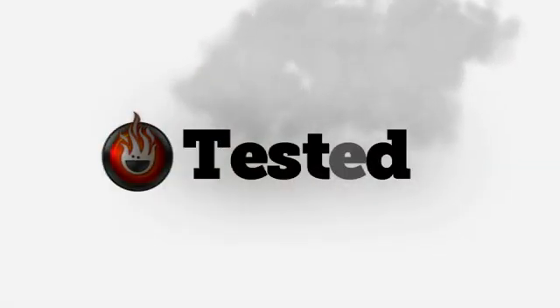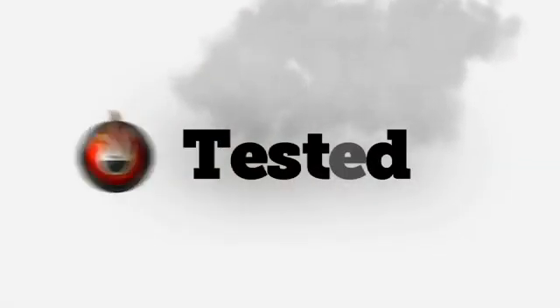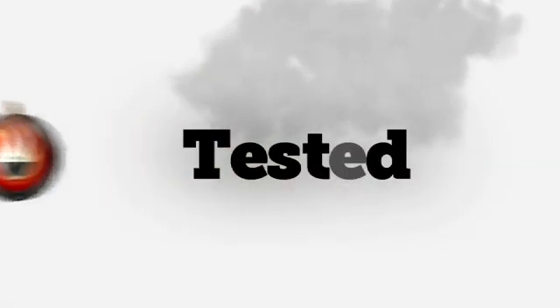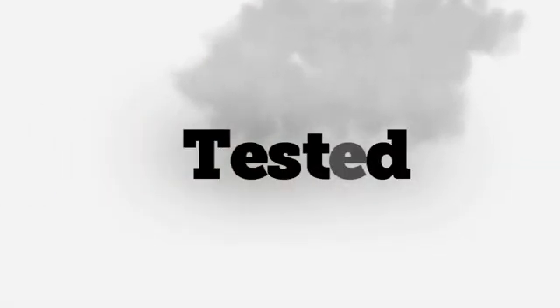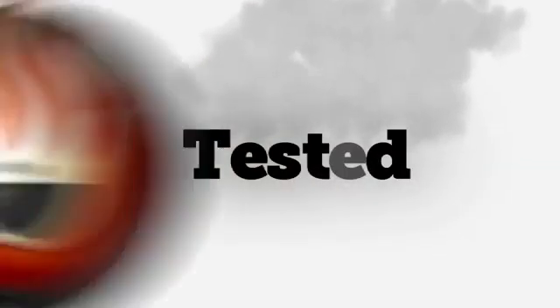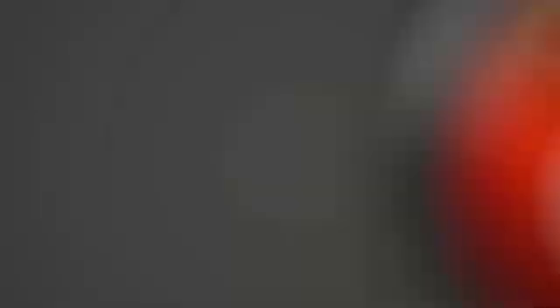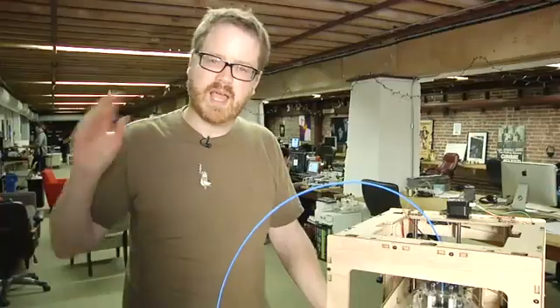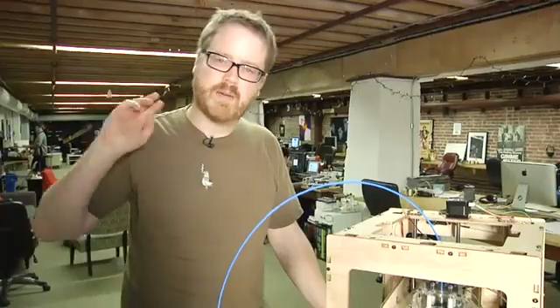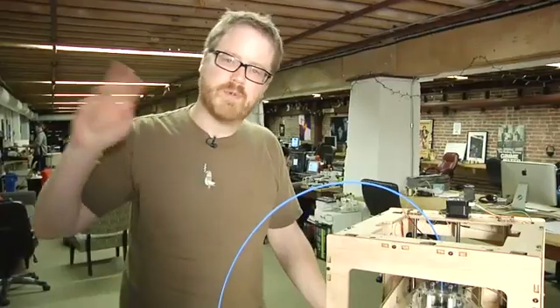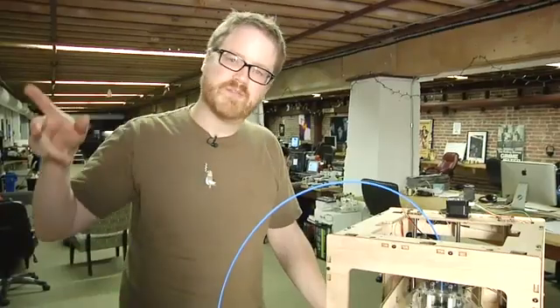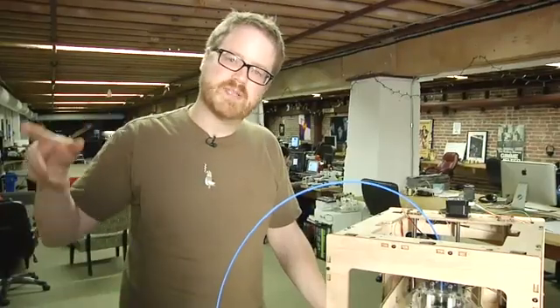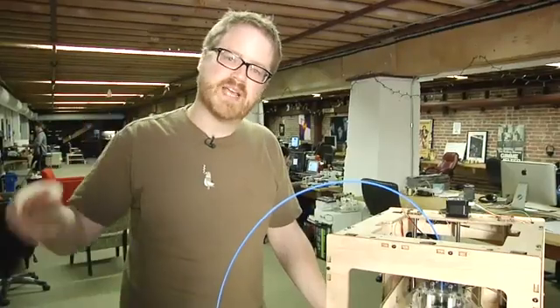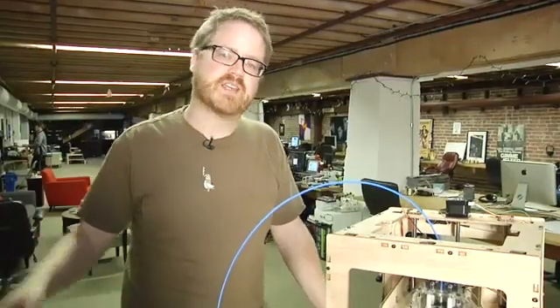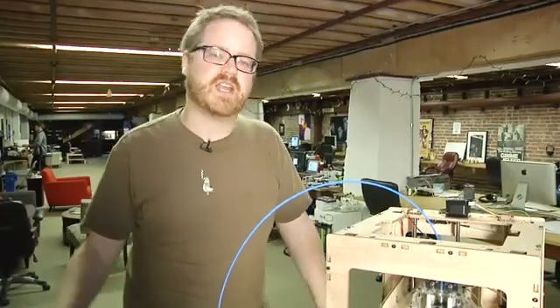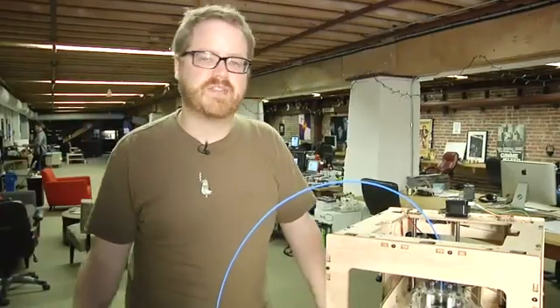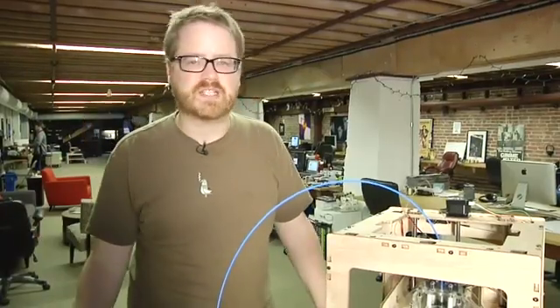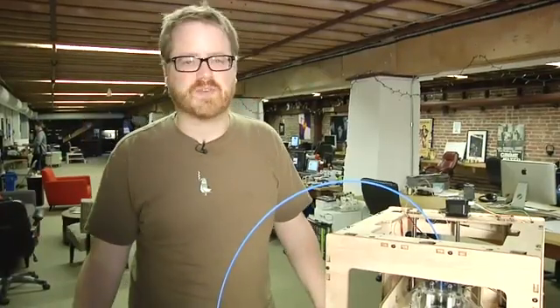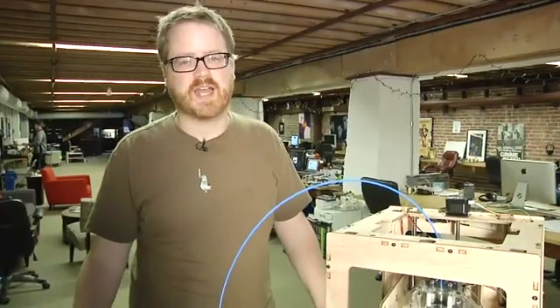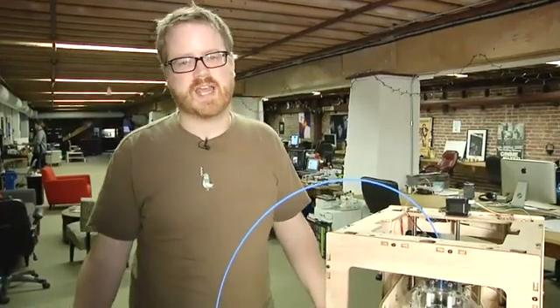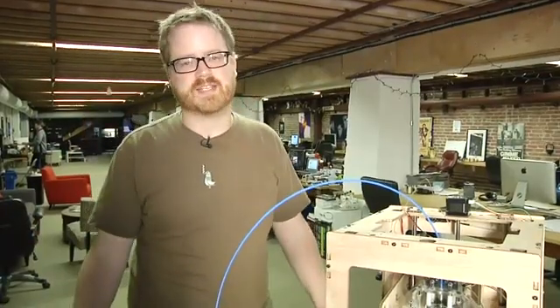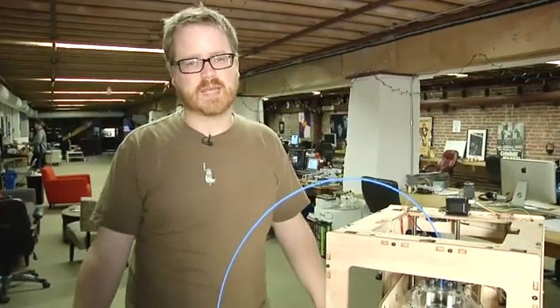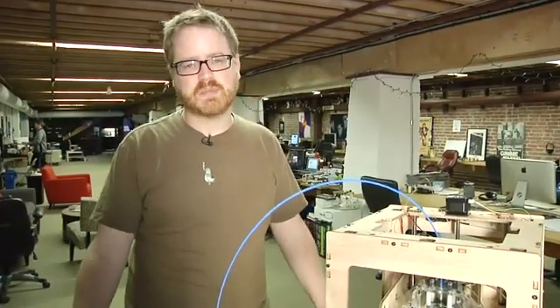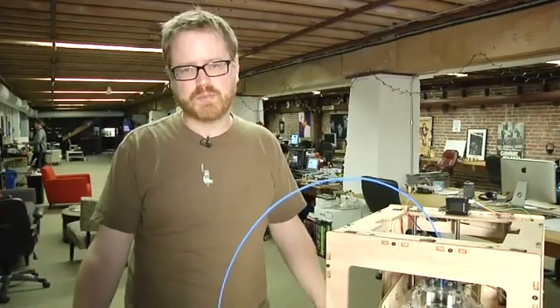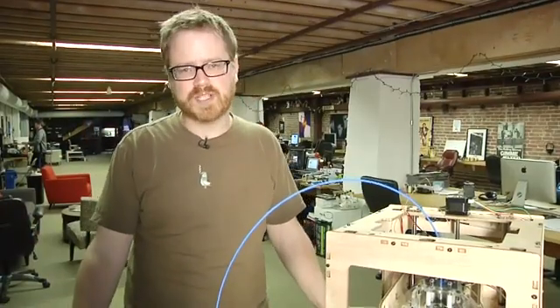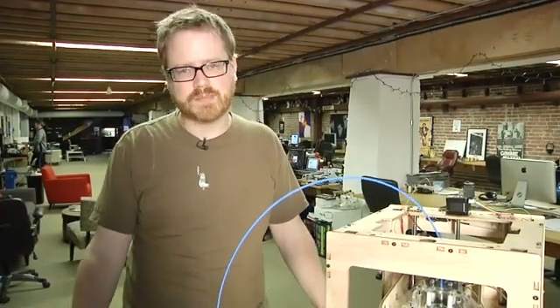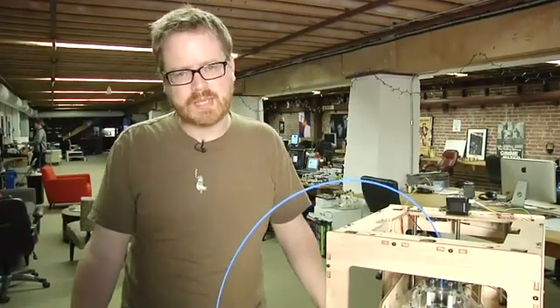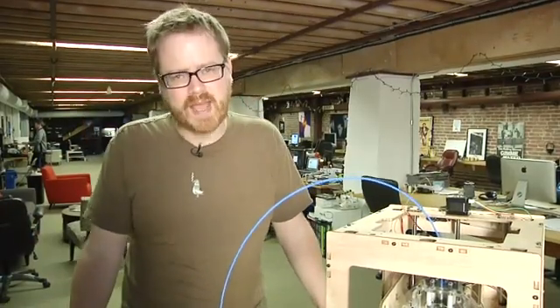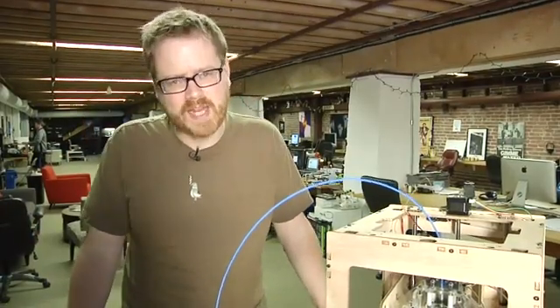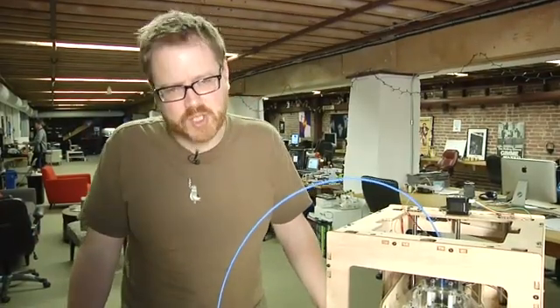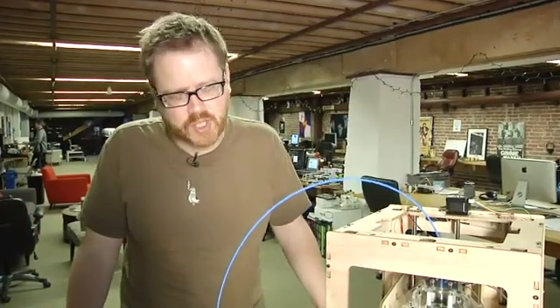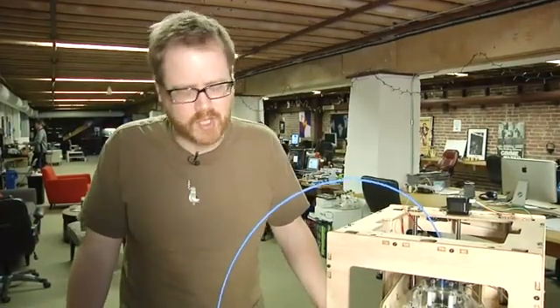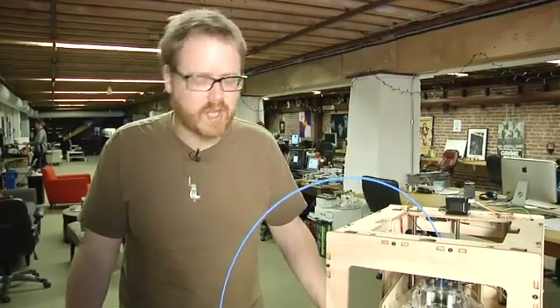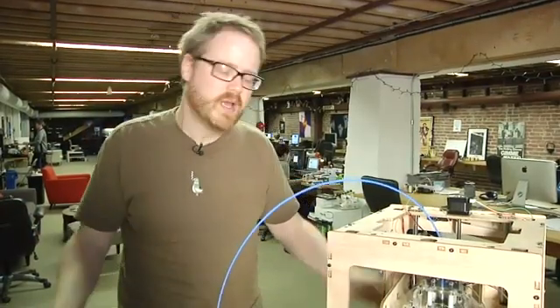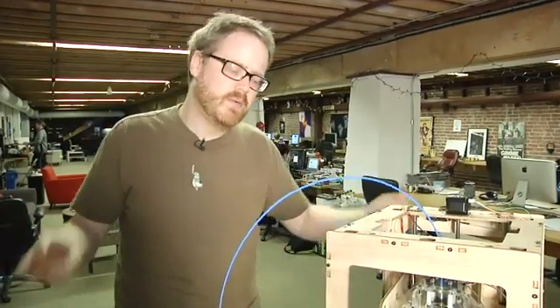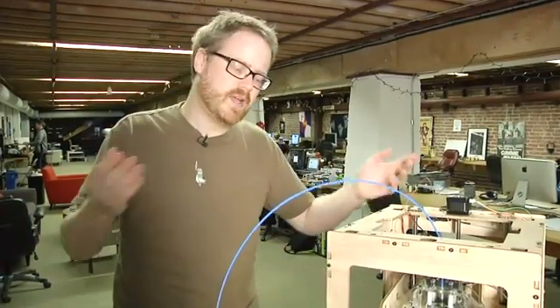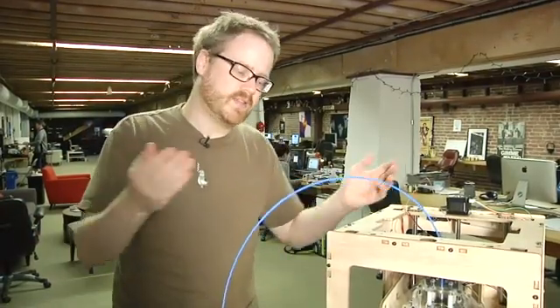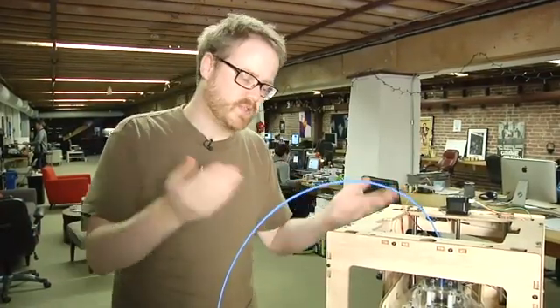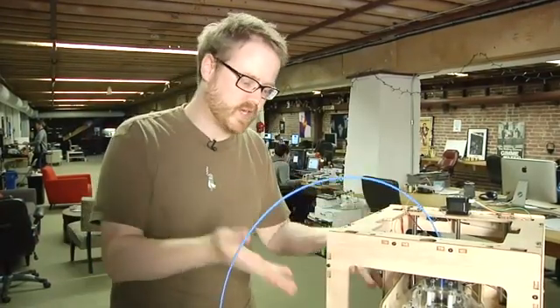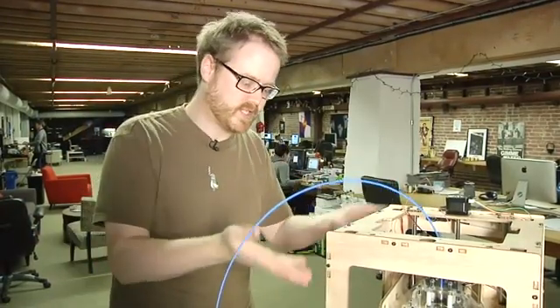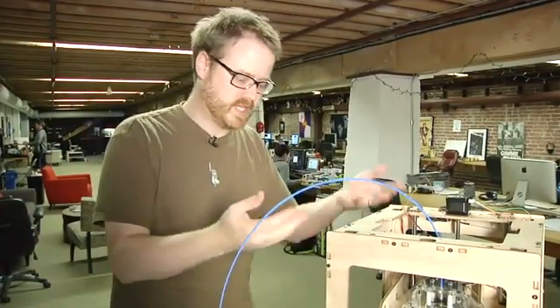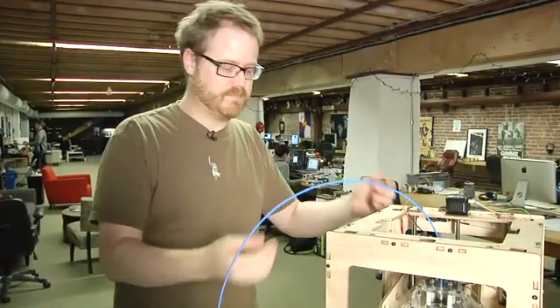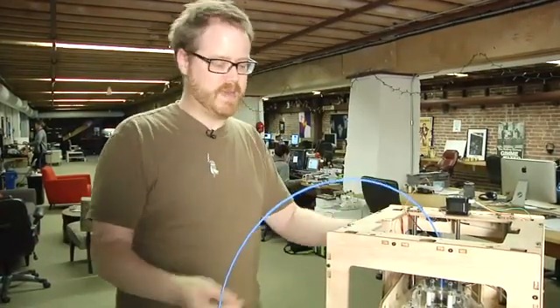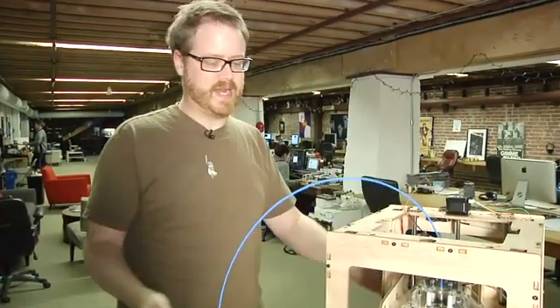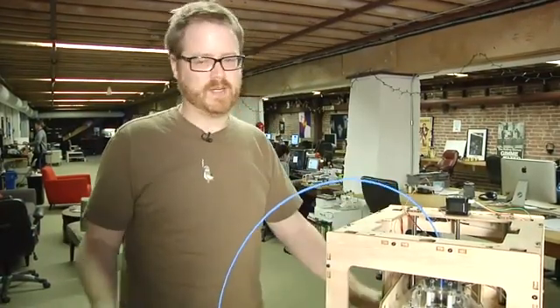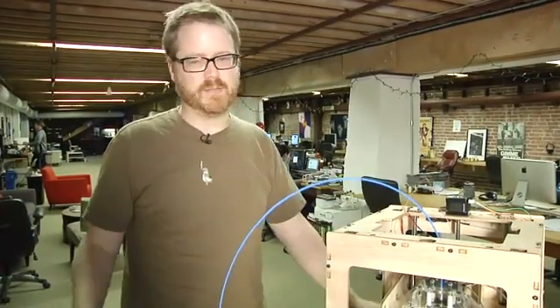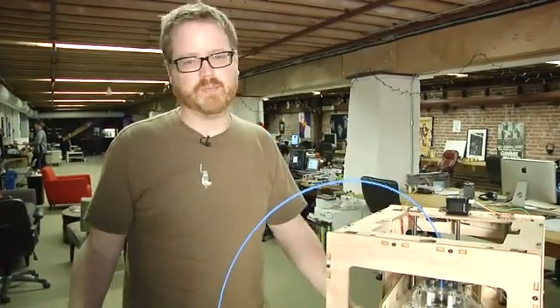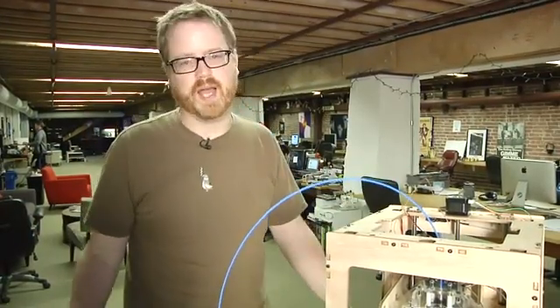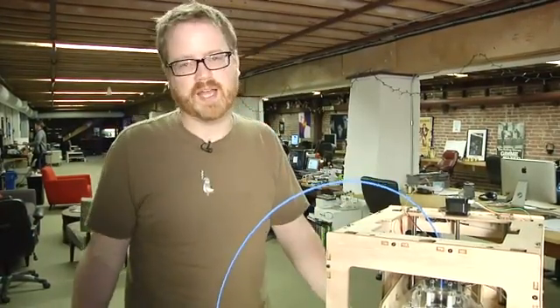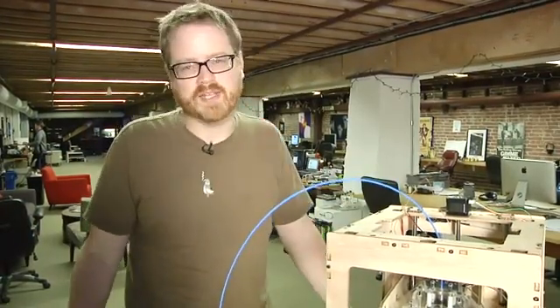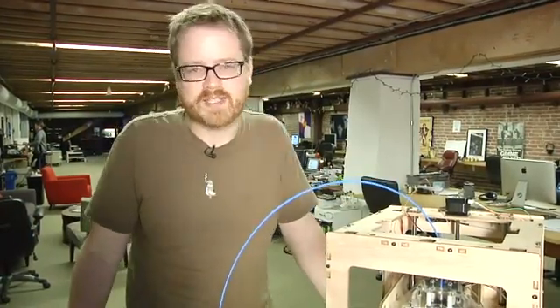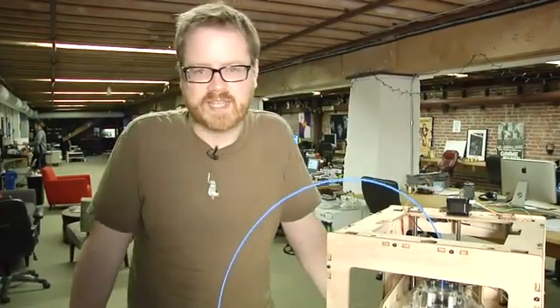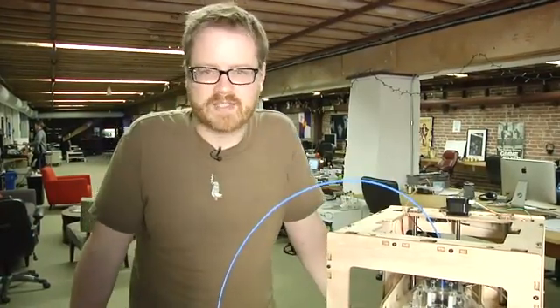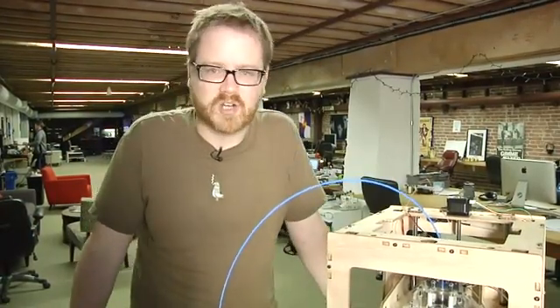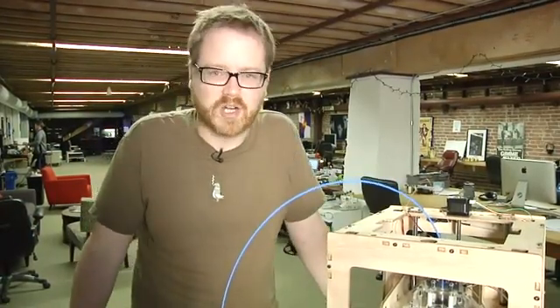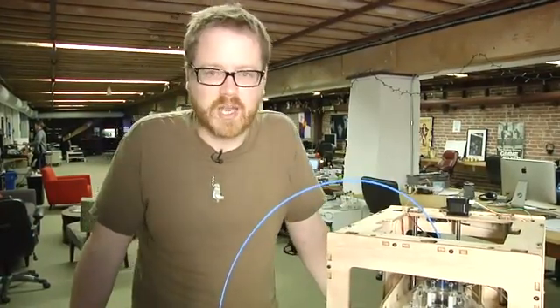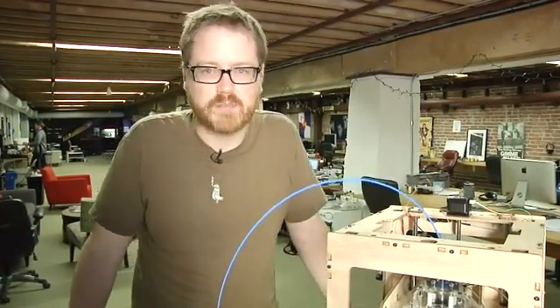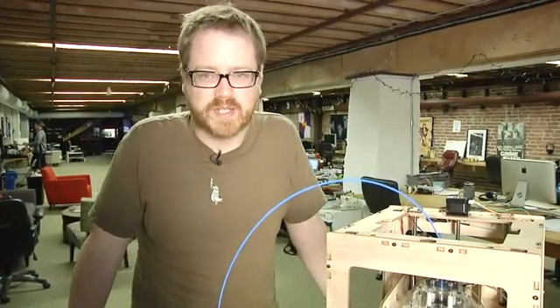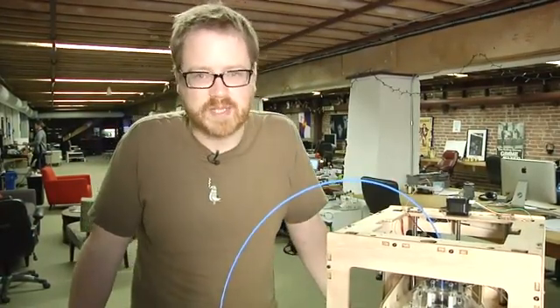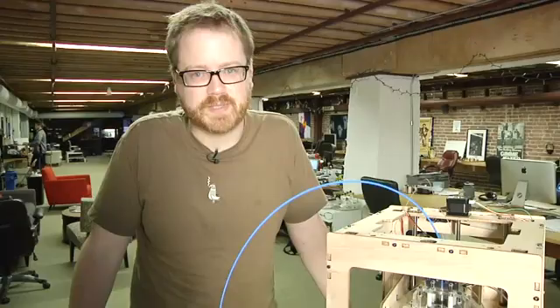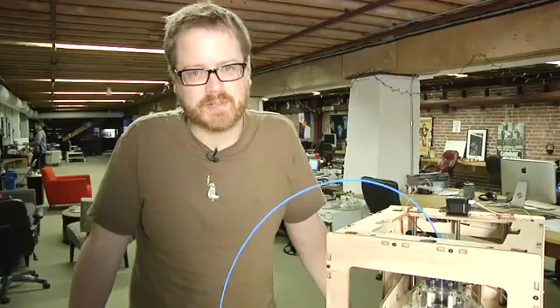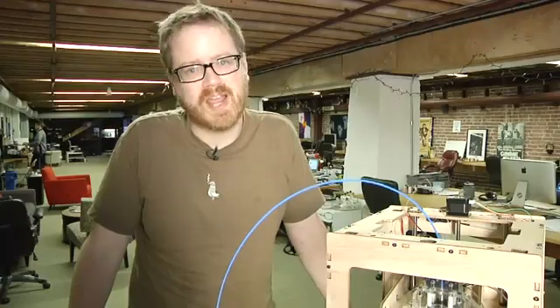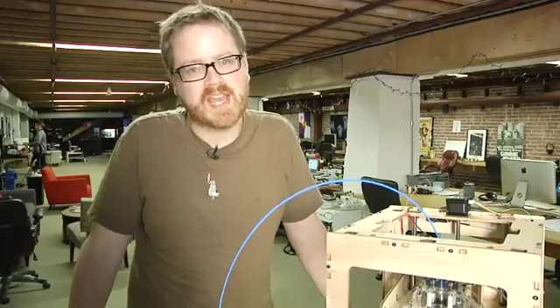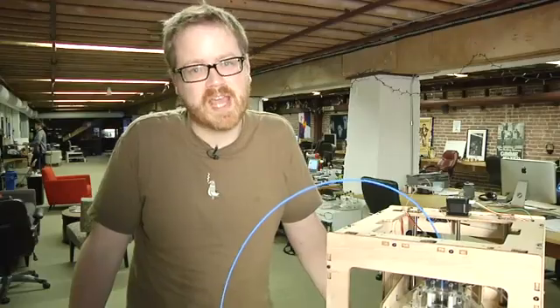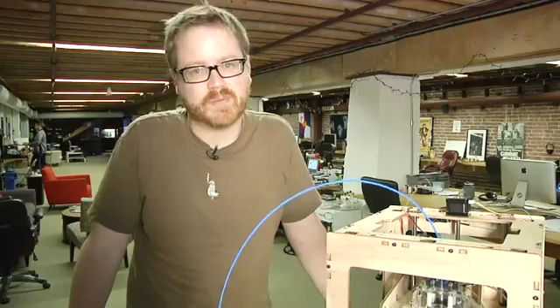Tested! Hi, I'm Will from Tested. If it's Friday, it's time to print something magical with the trusty MakerBot. Let's get started and print something right now.